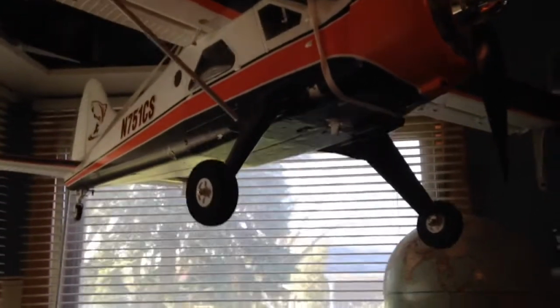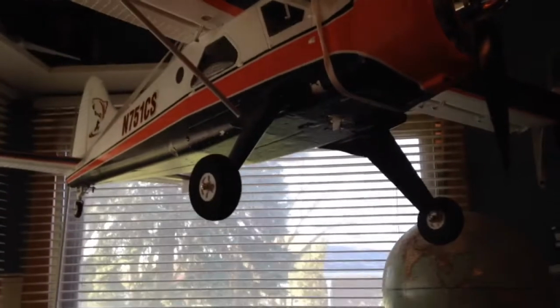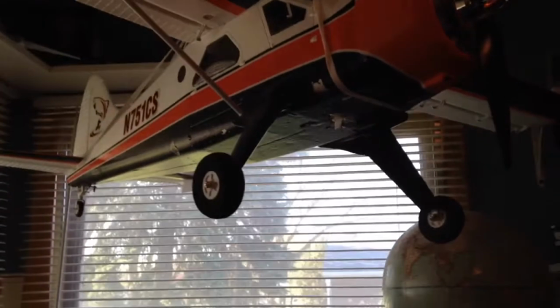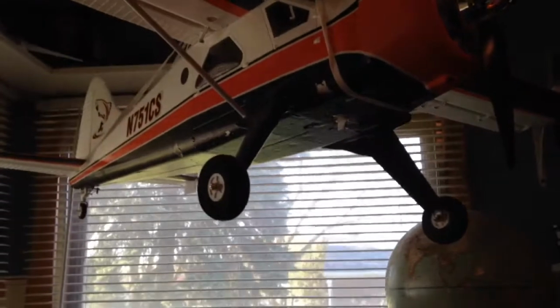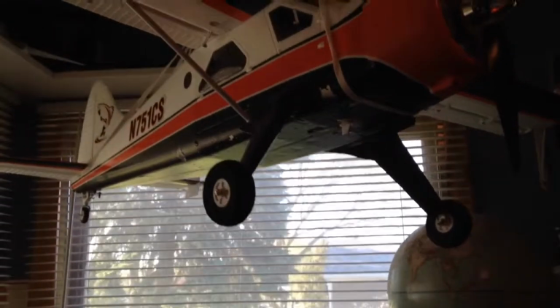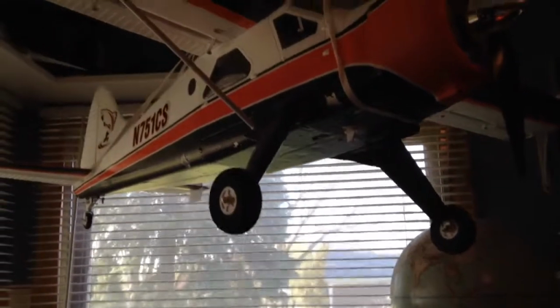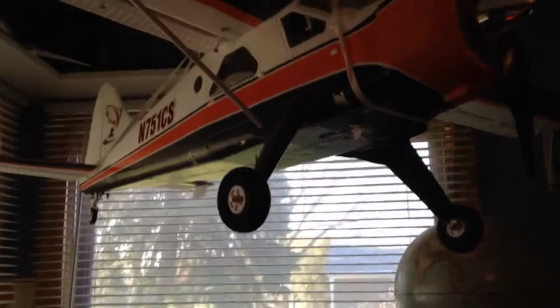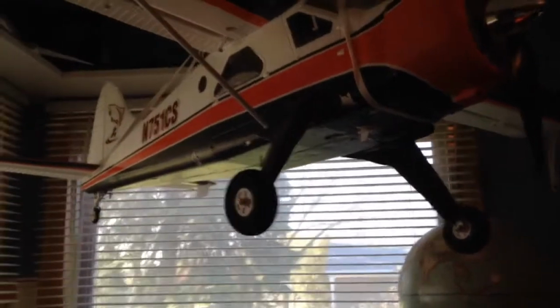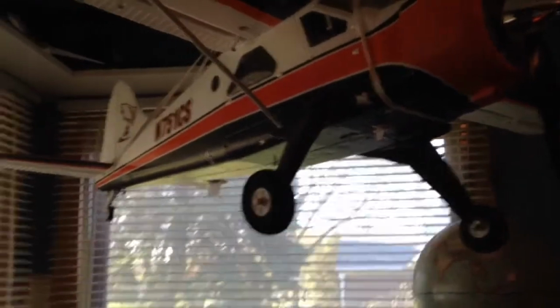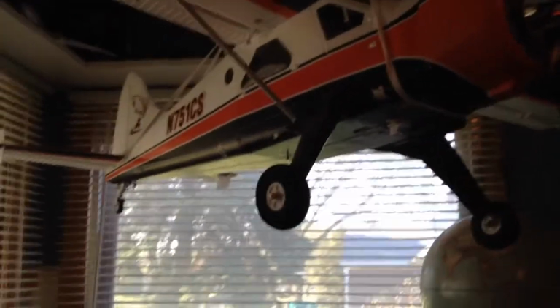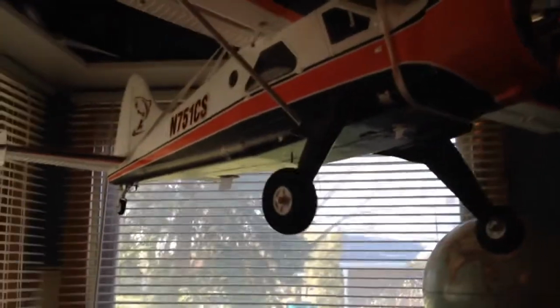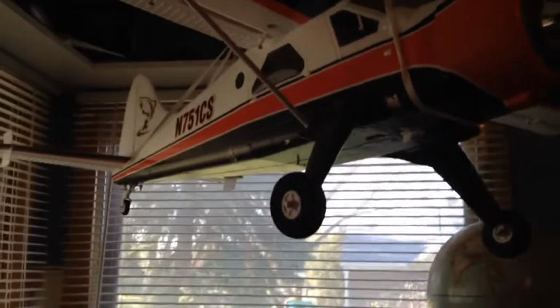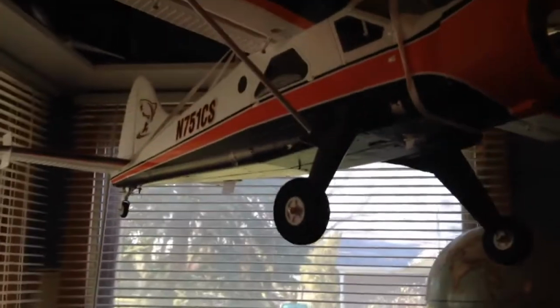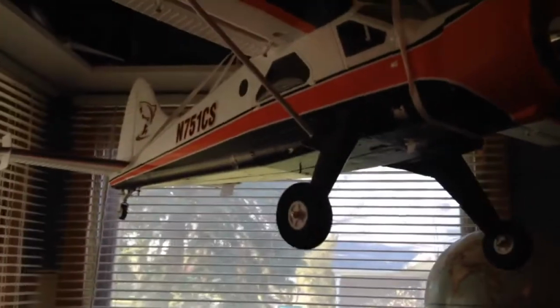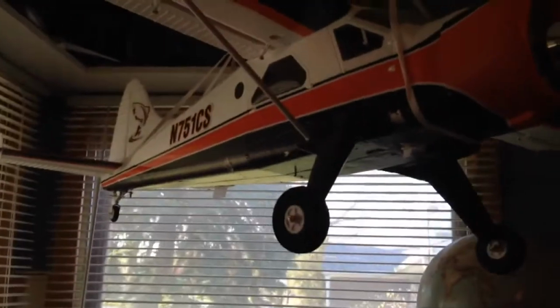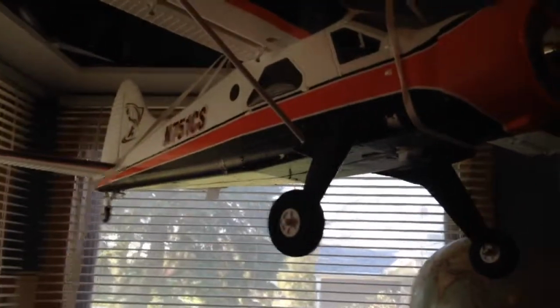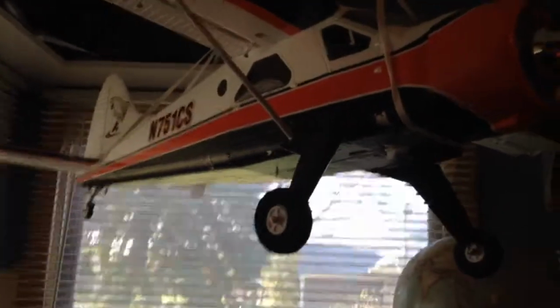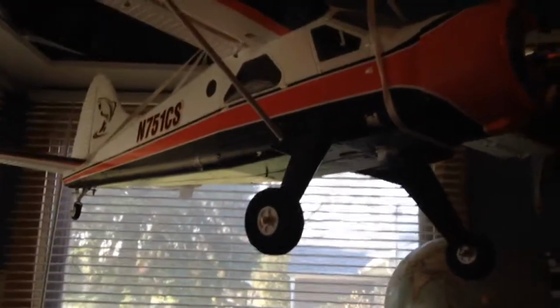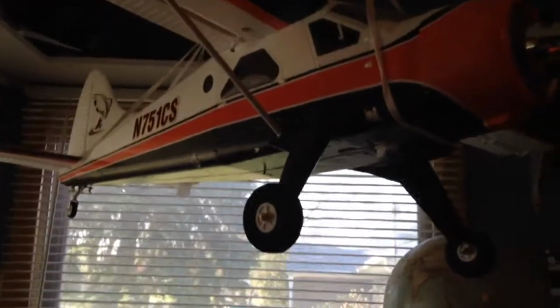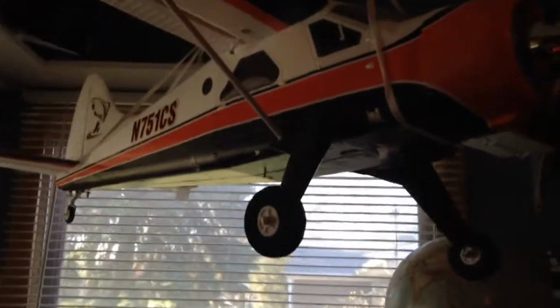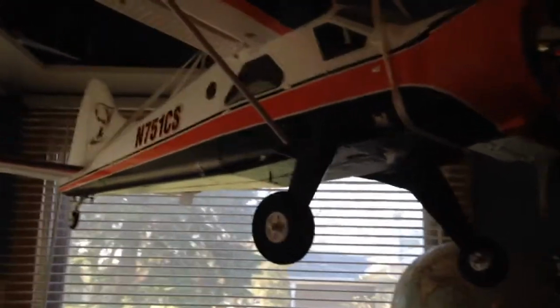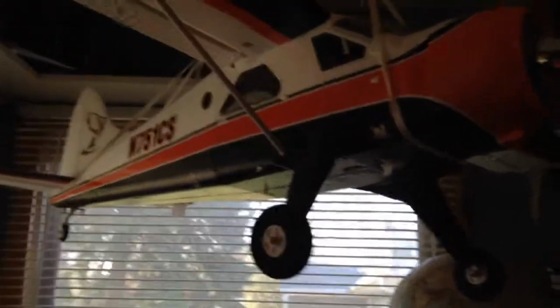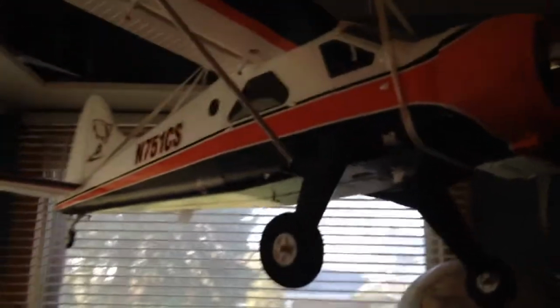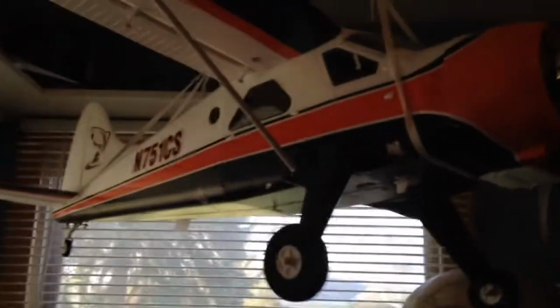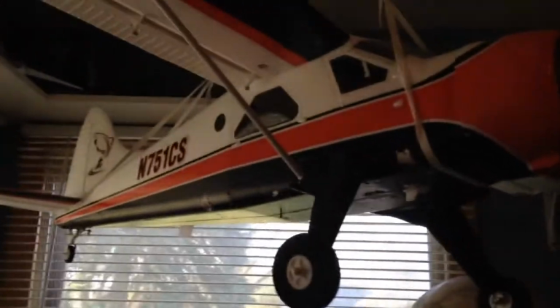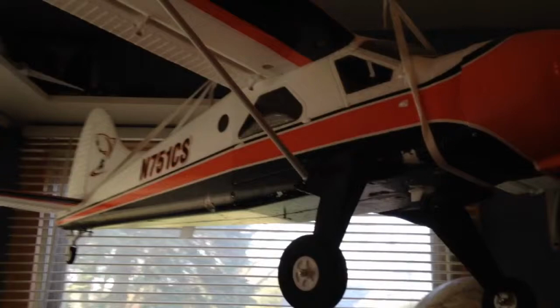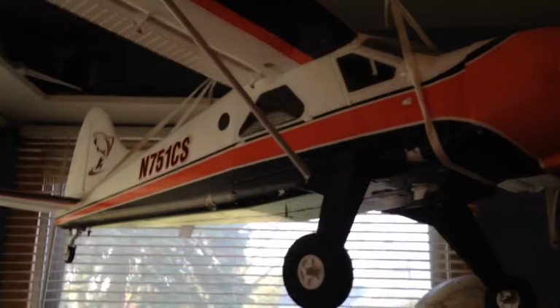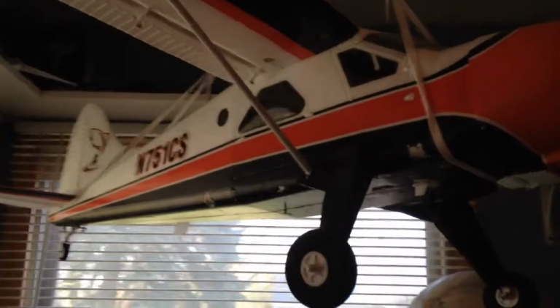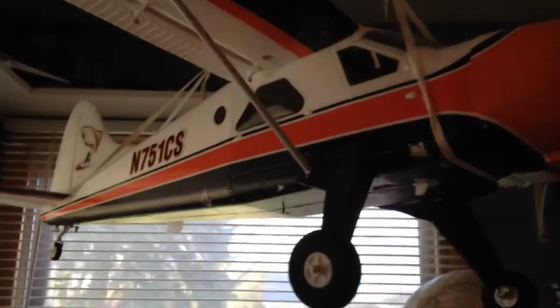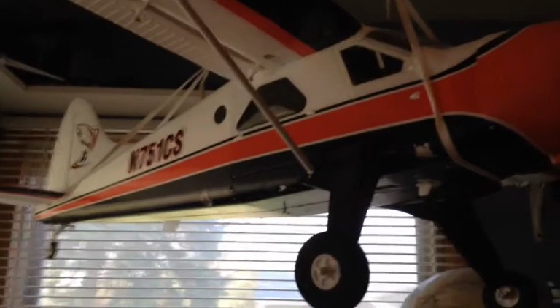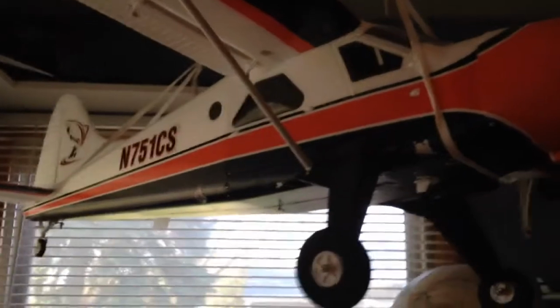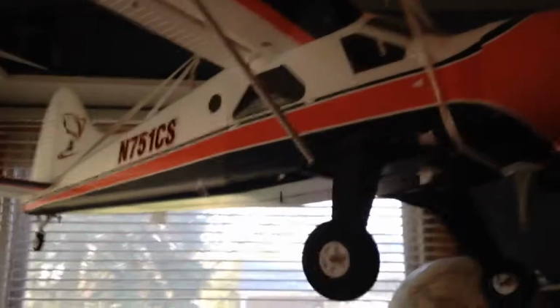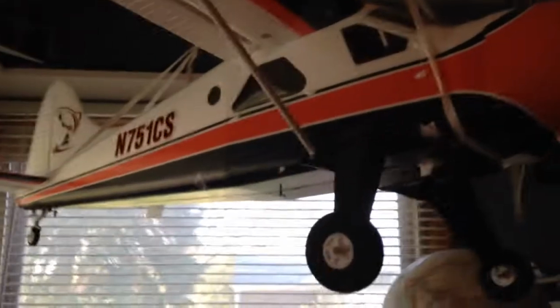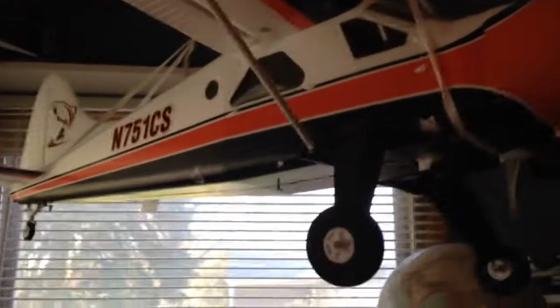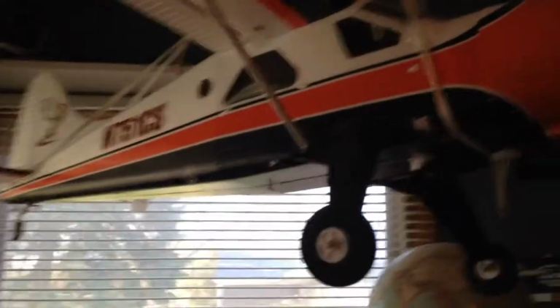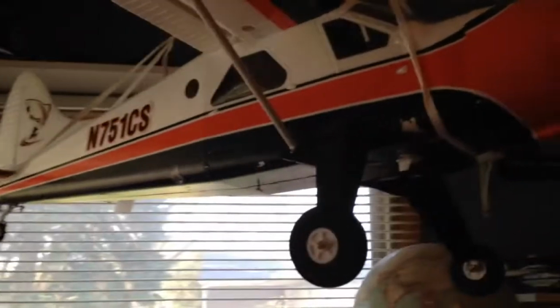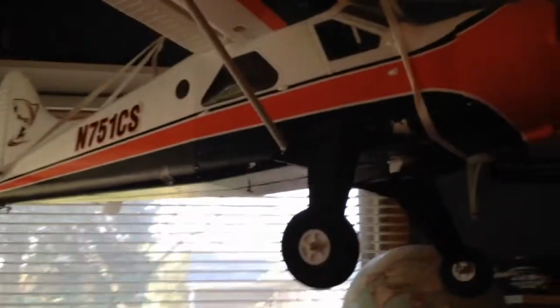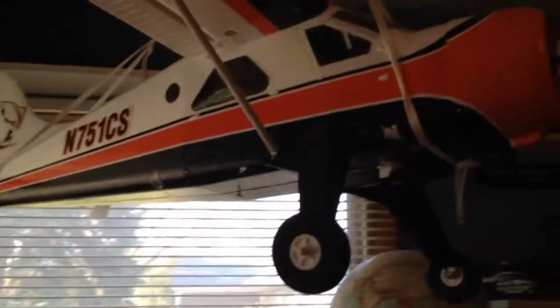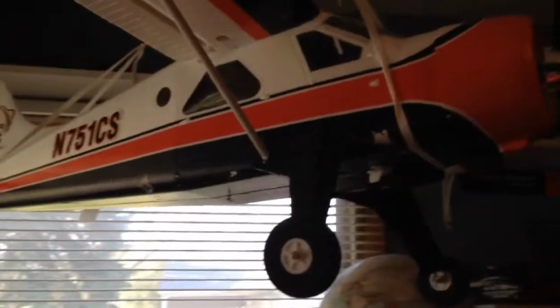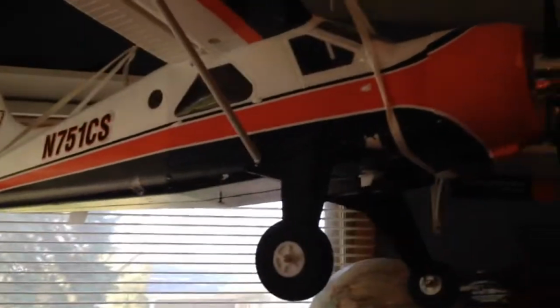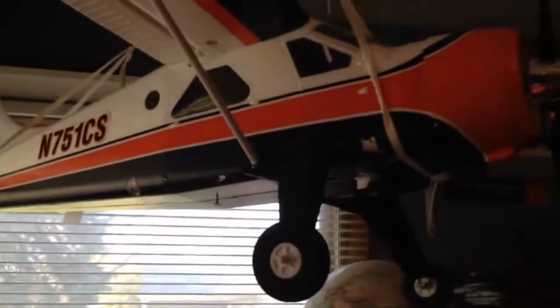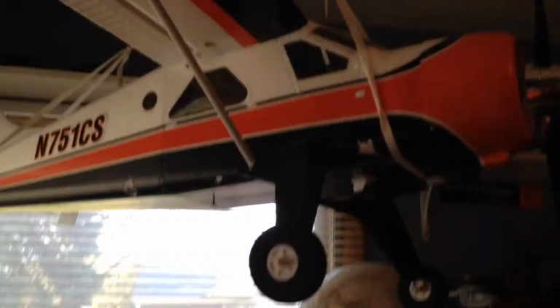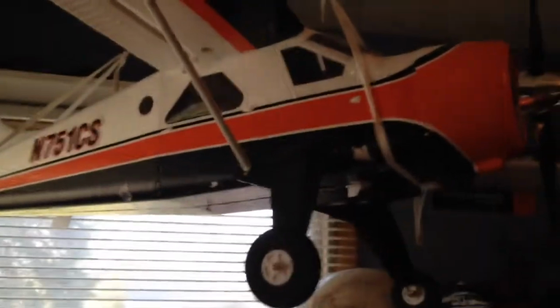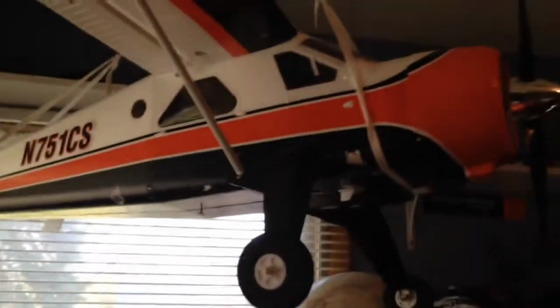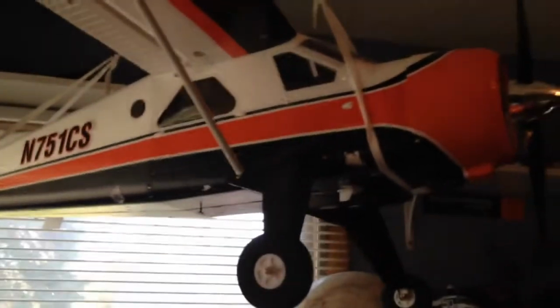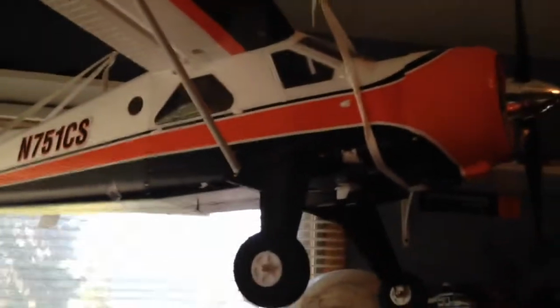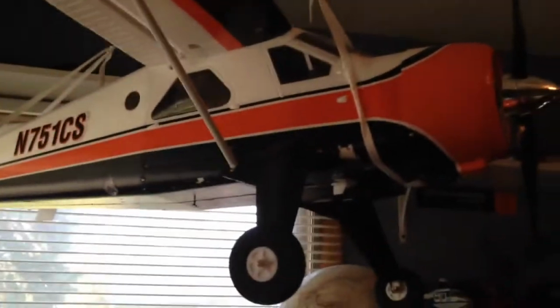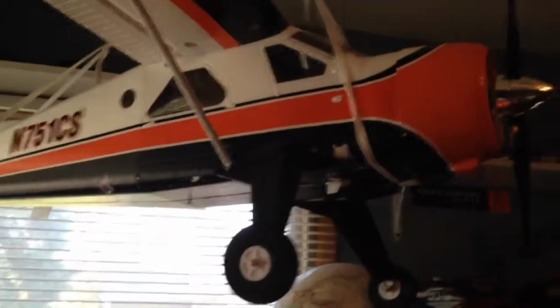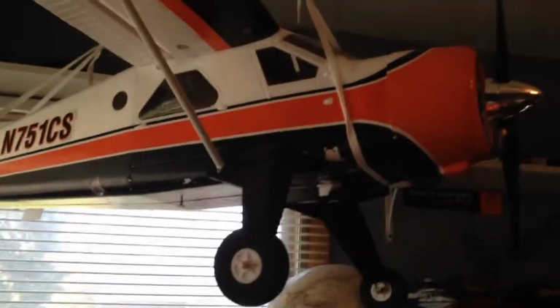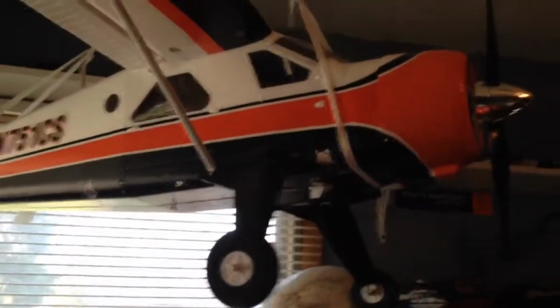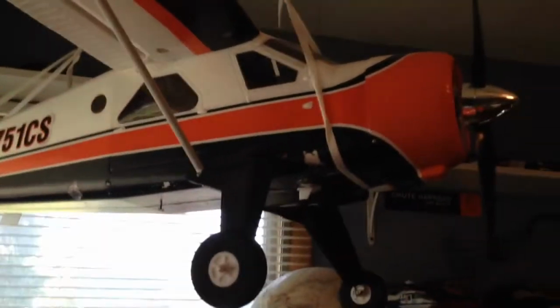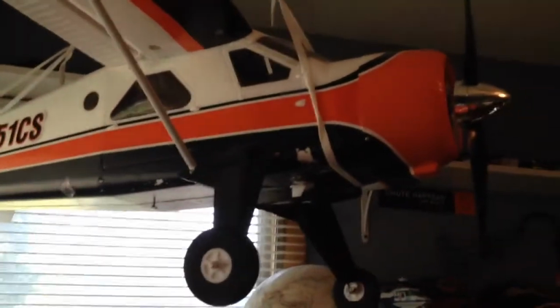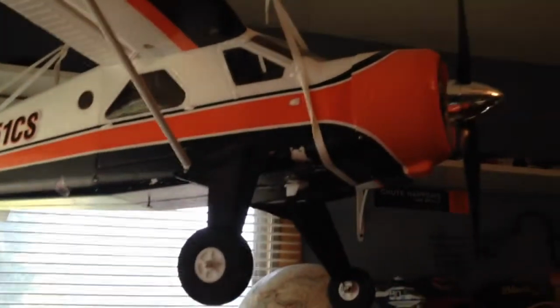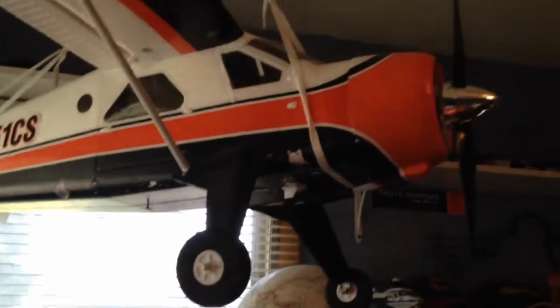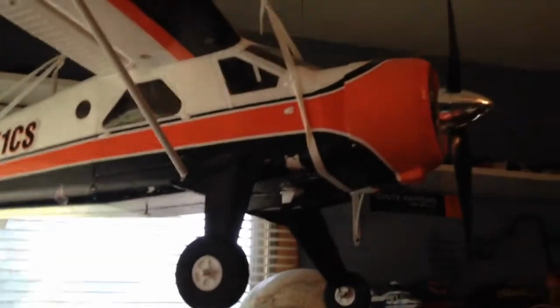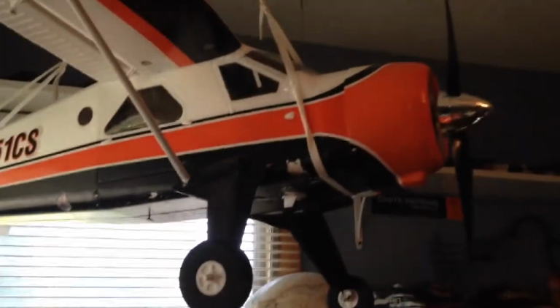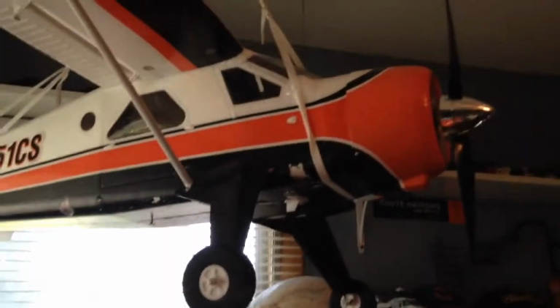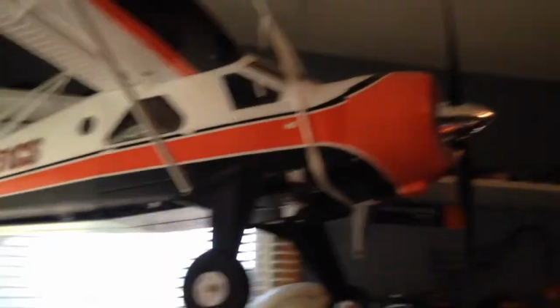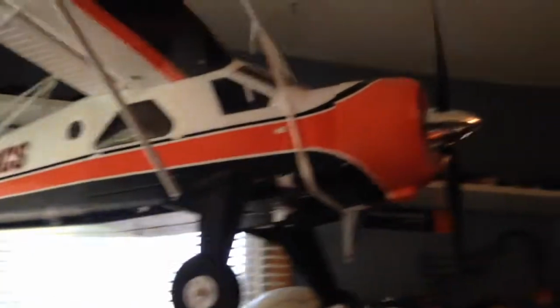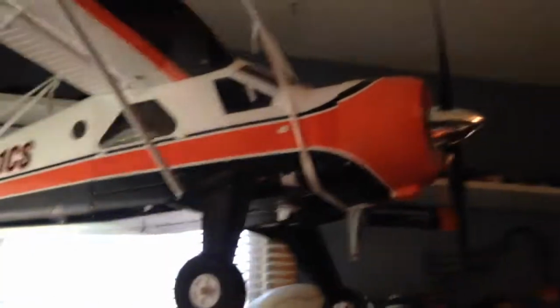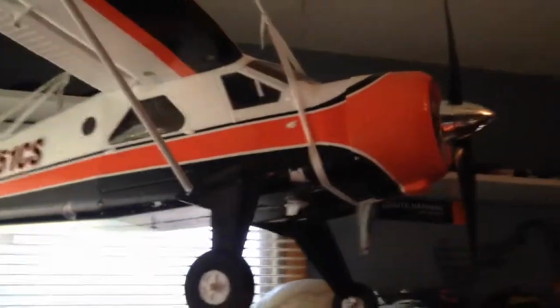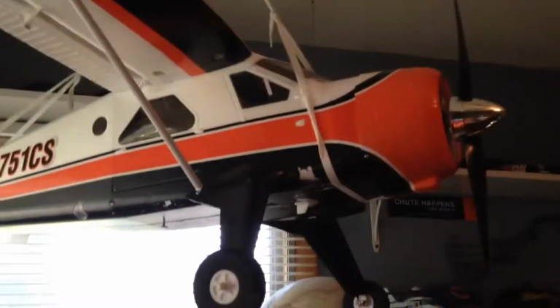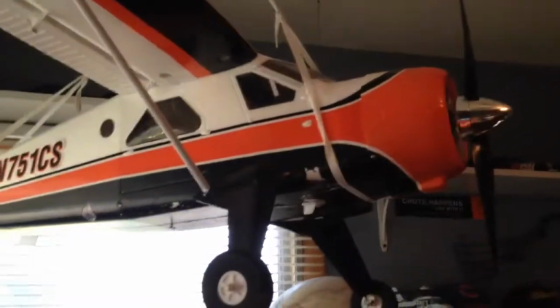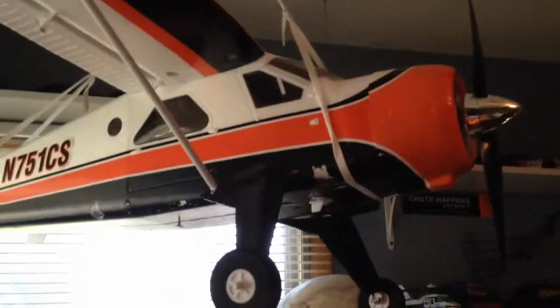Flying it, even a roll is fairly challenging with this aircraft. It's really just designed for scale maneuvers.